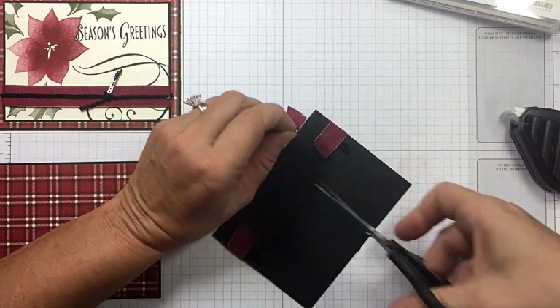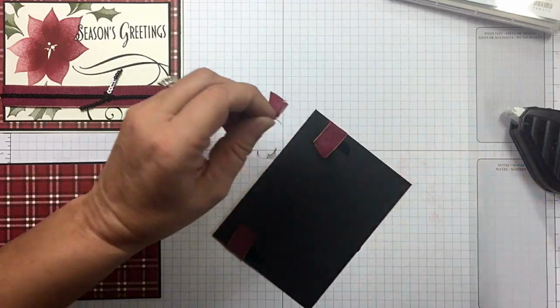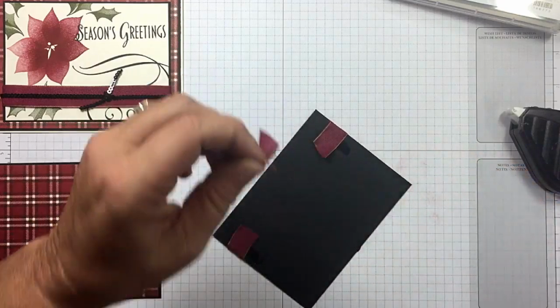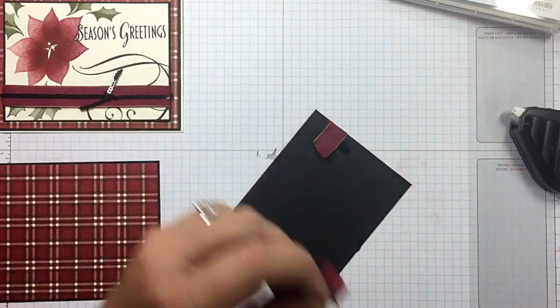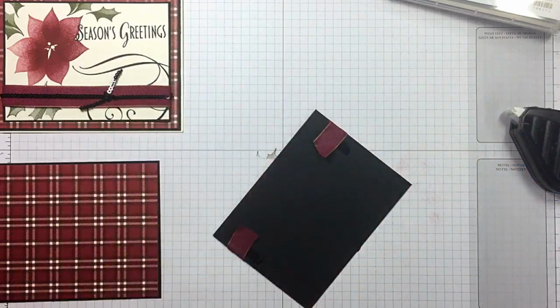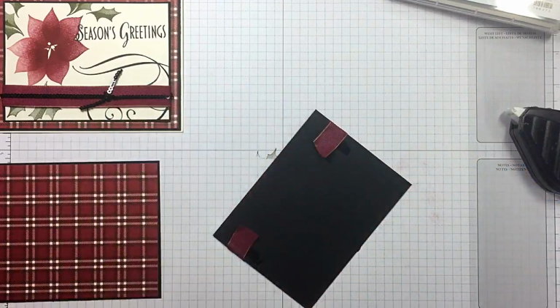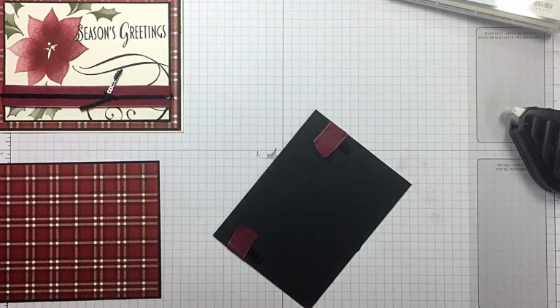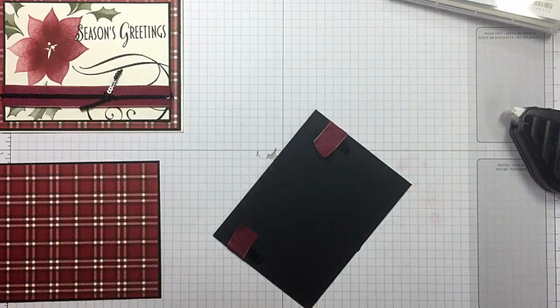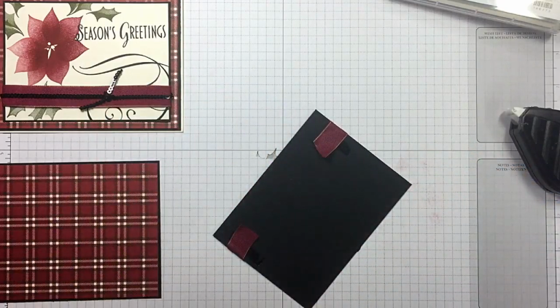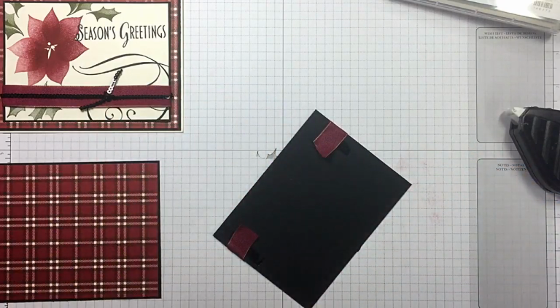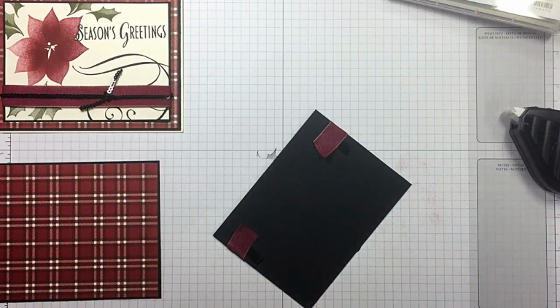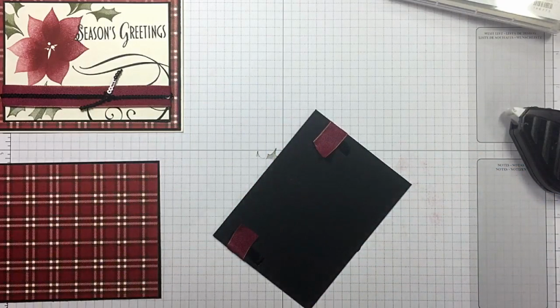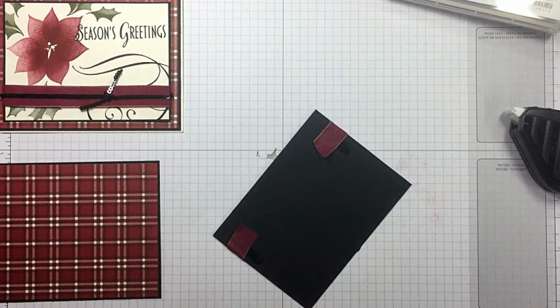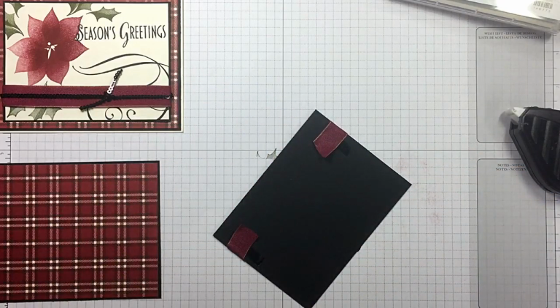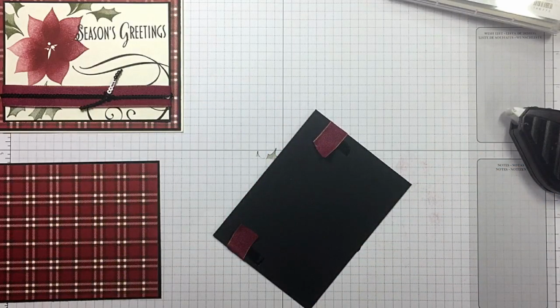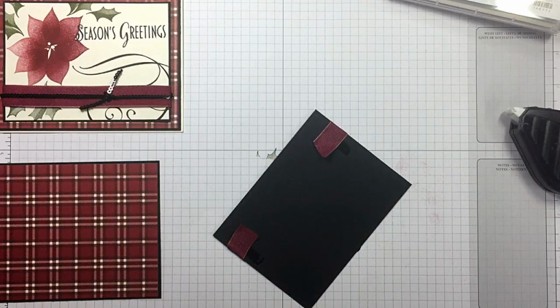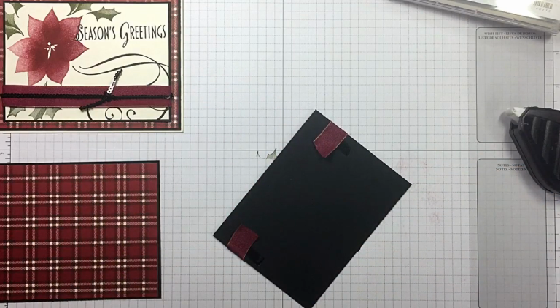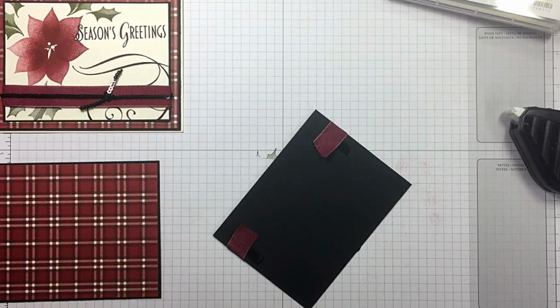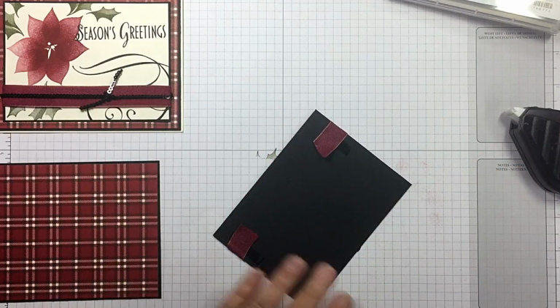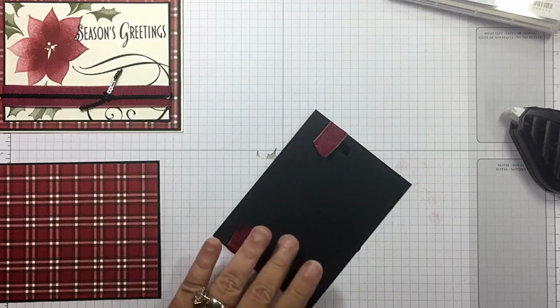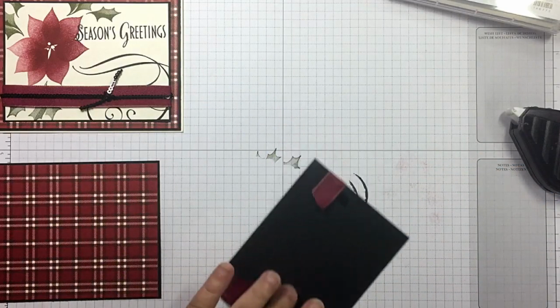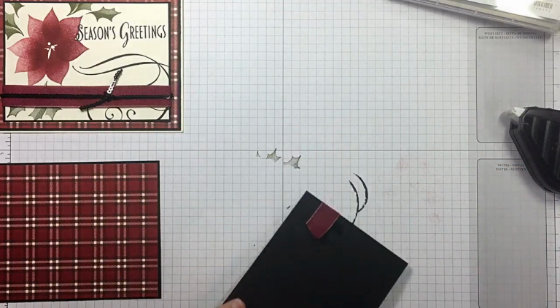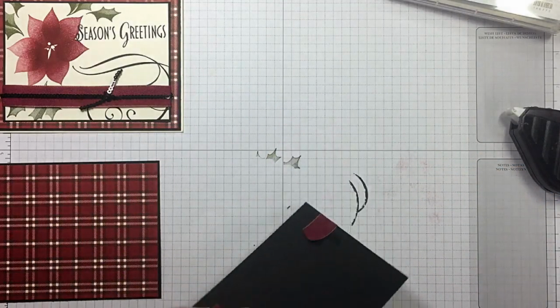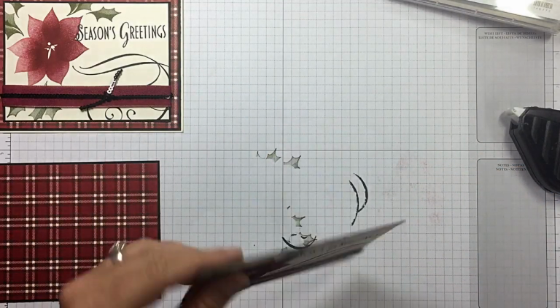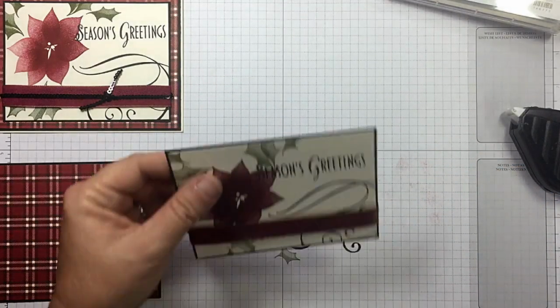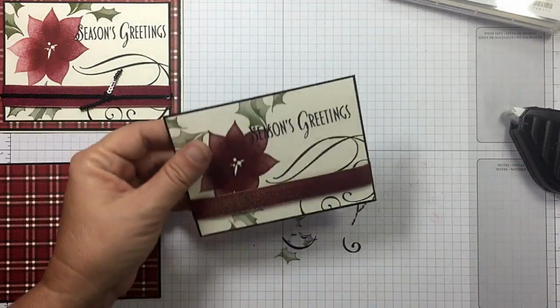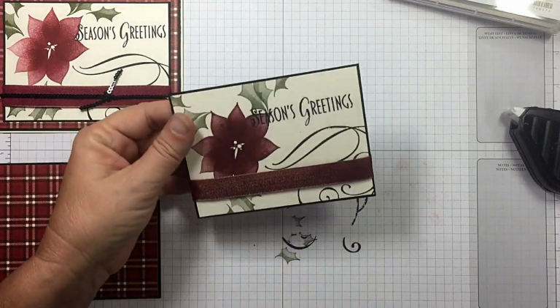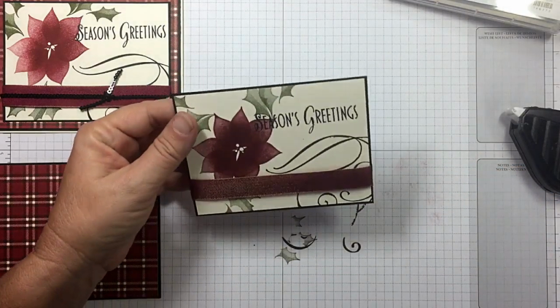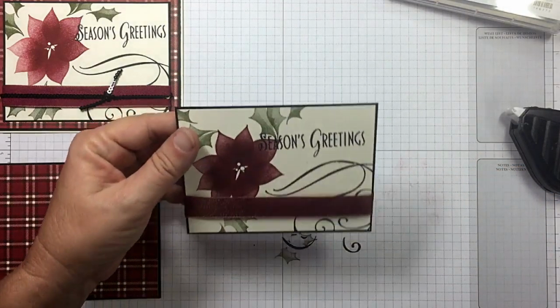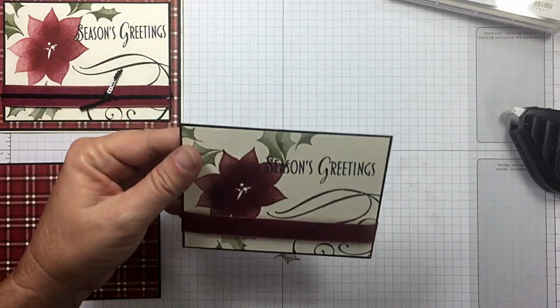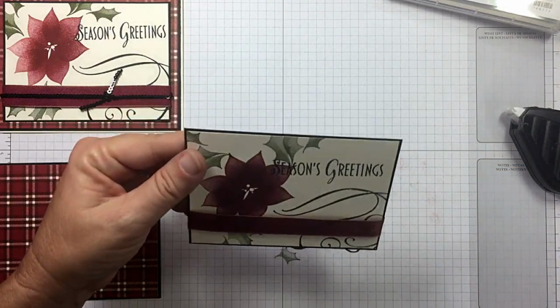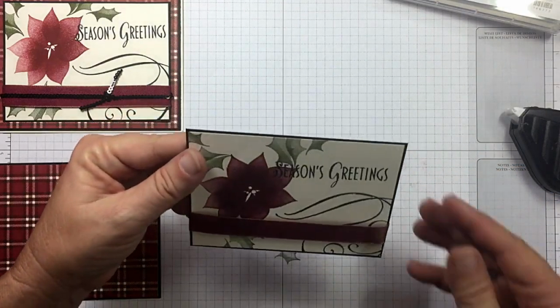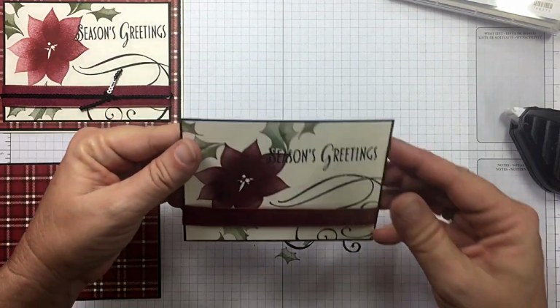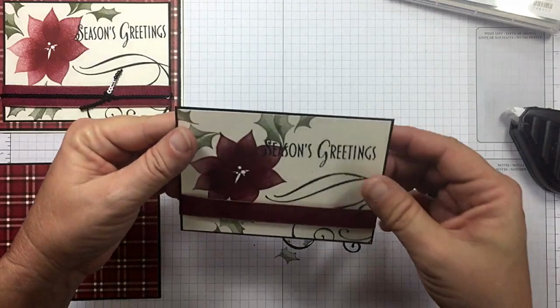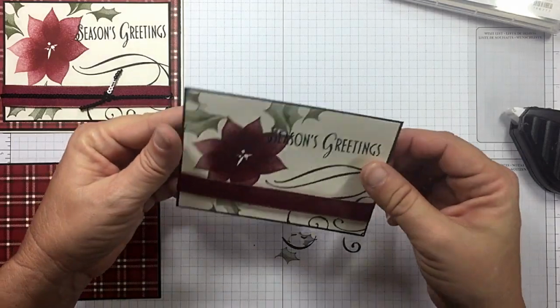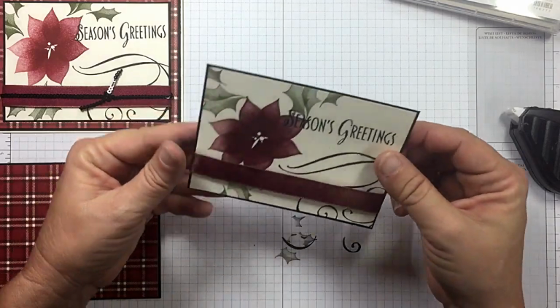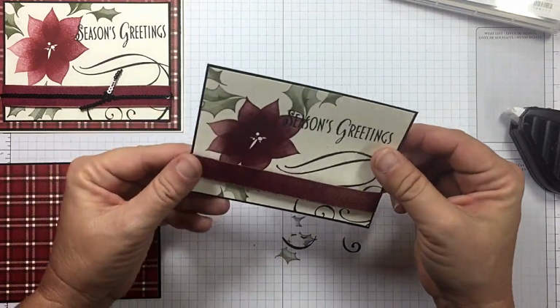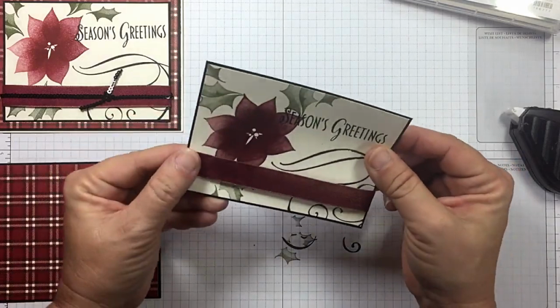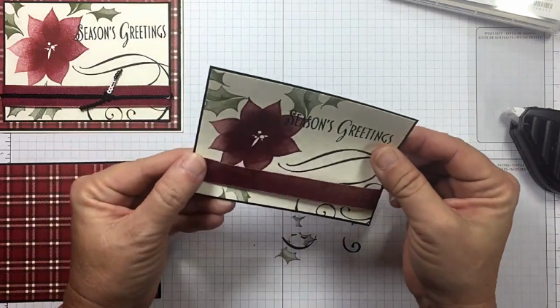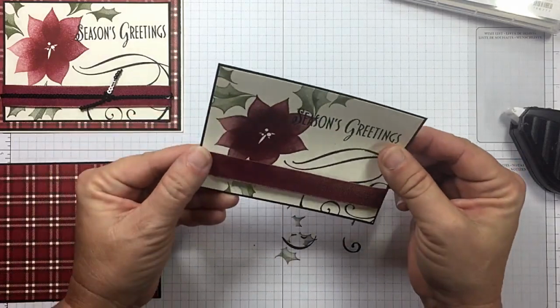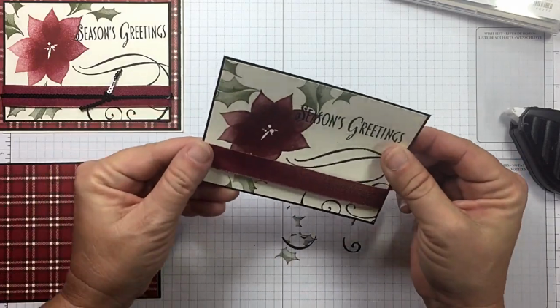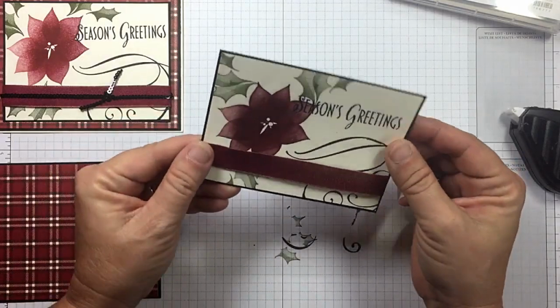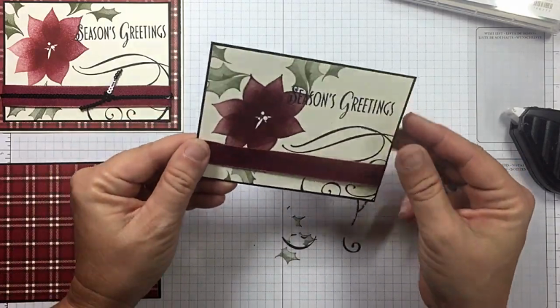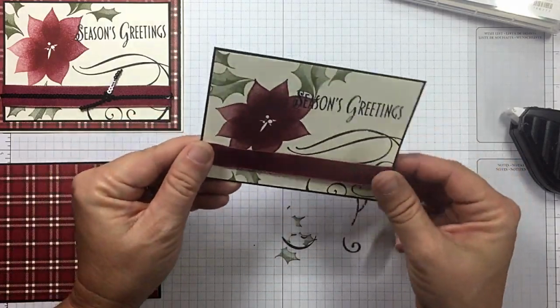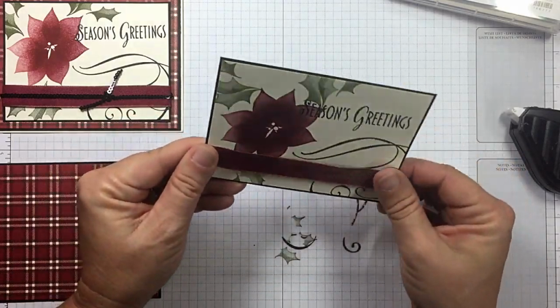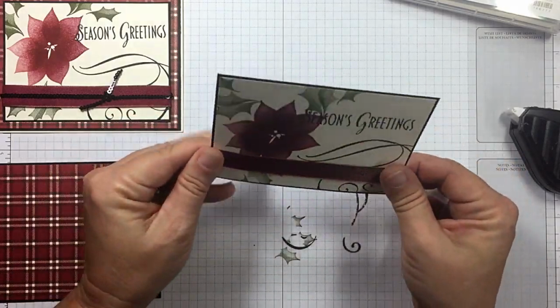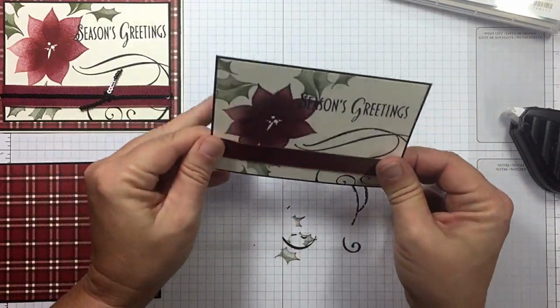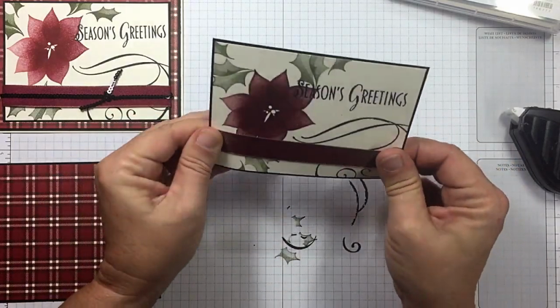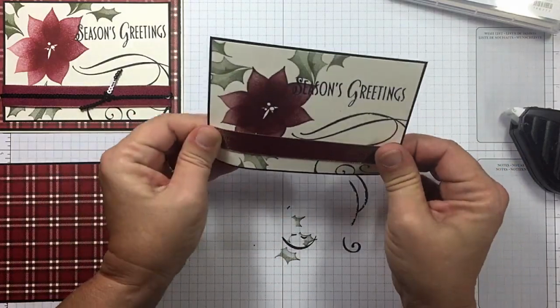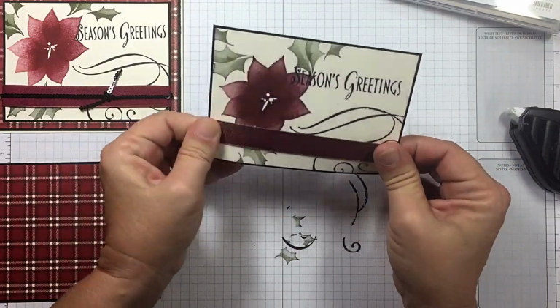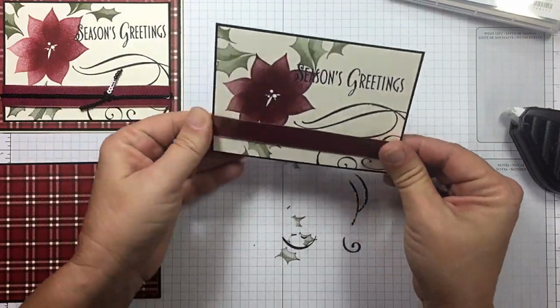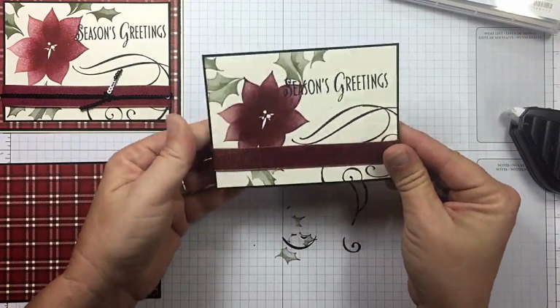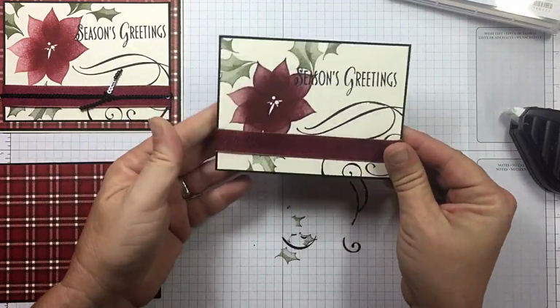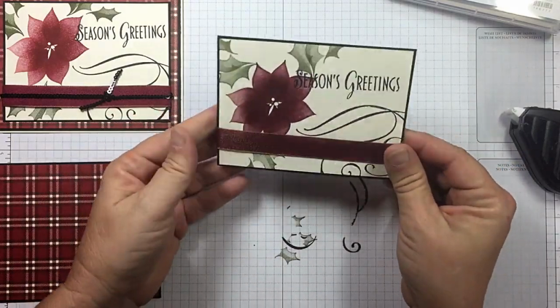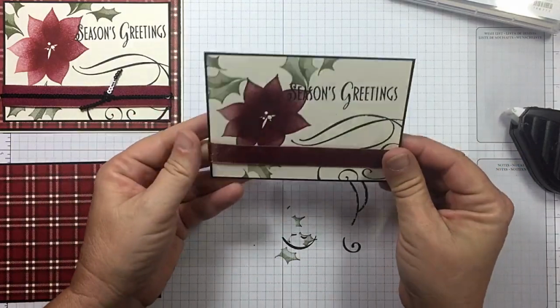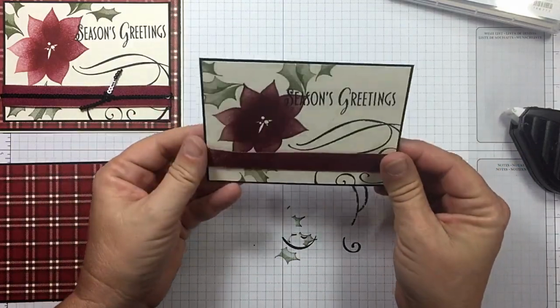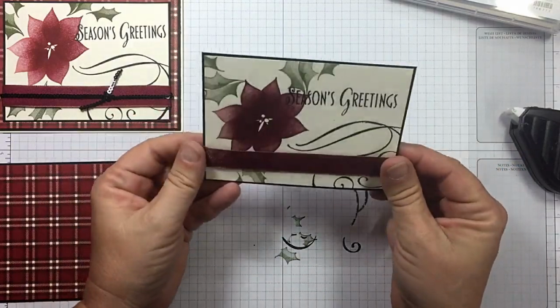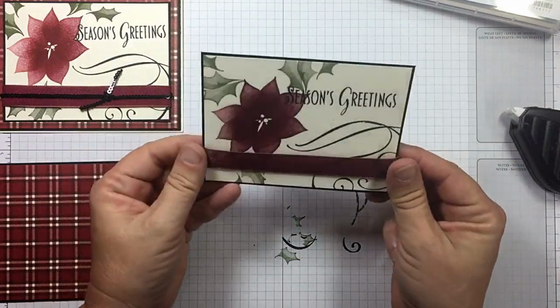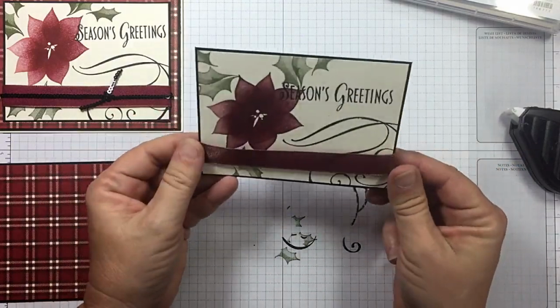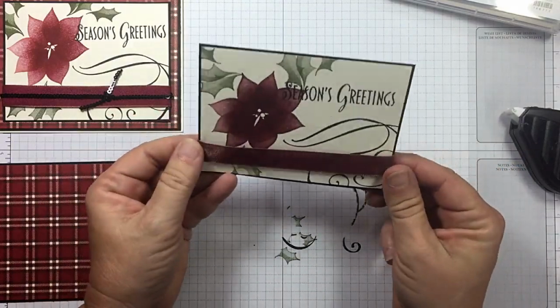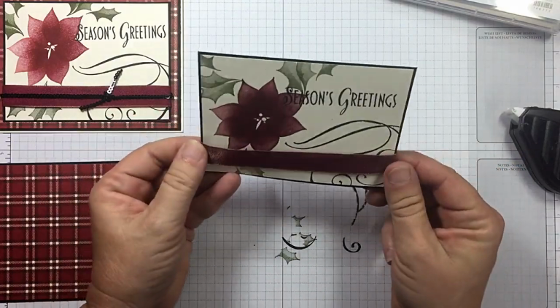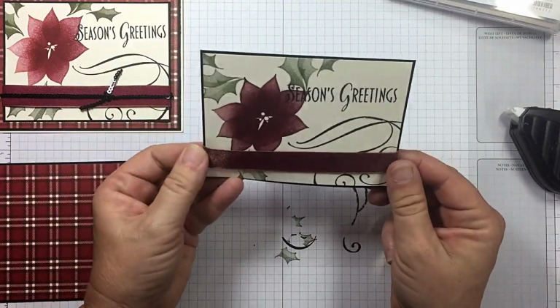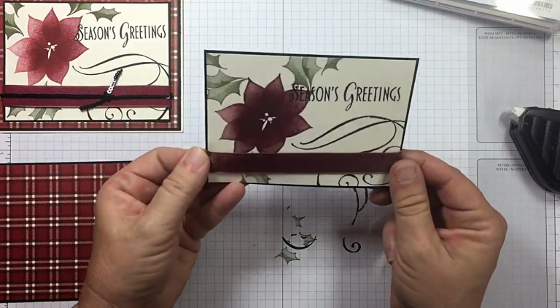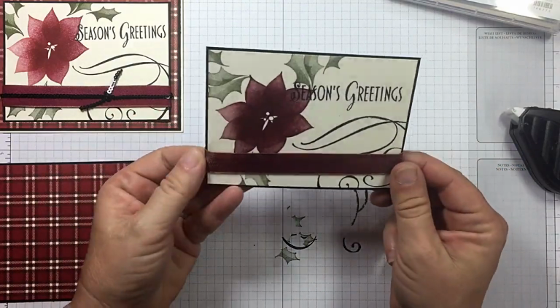And if you put those in your Stamparatus, think how many of those you could whip out — that's what you want to do for your Christmas cards. That would be super simple.